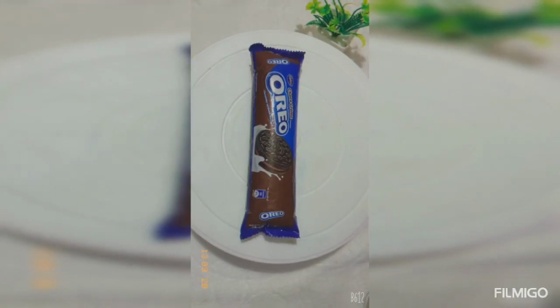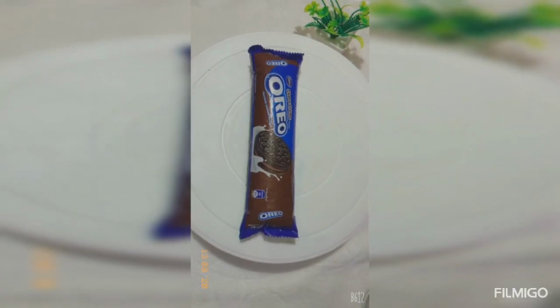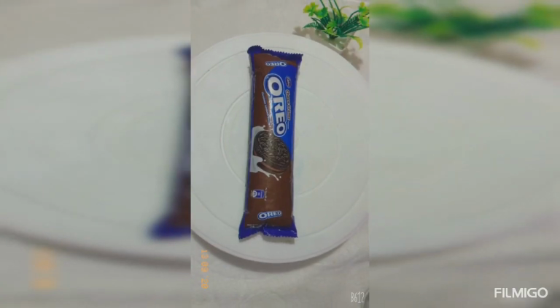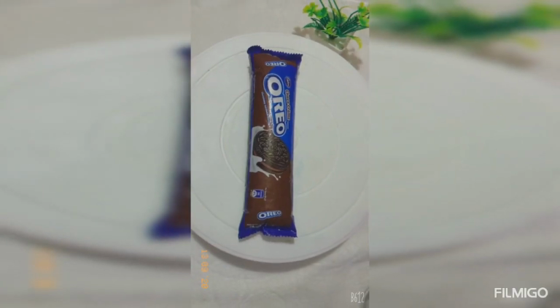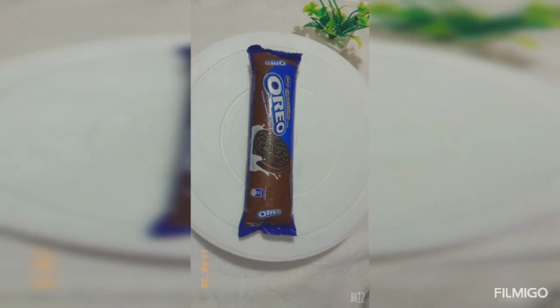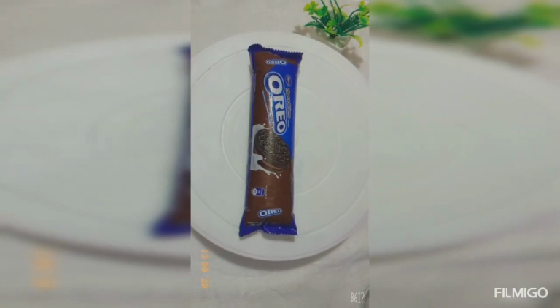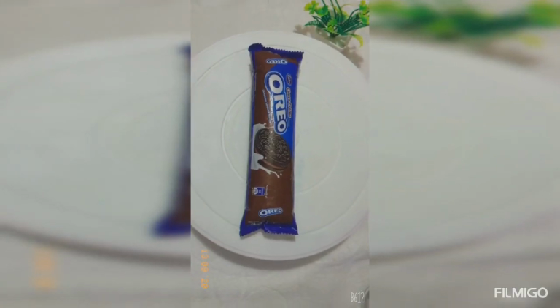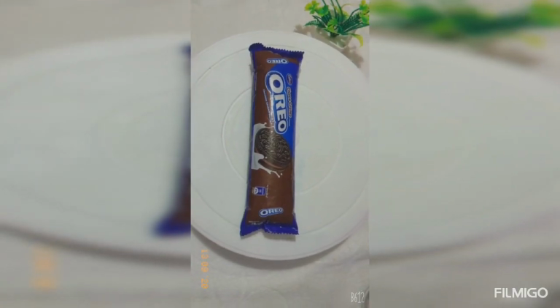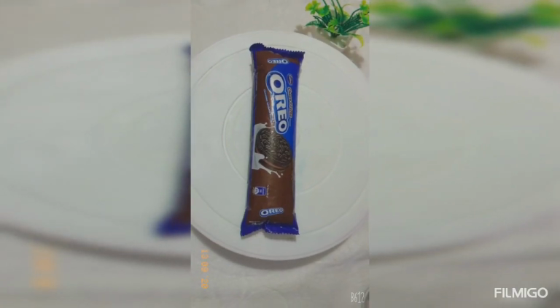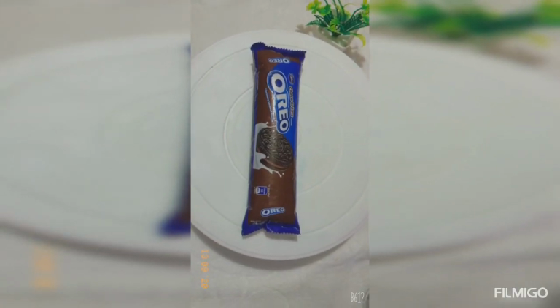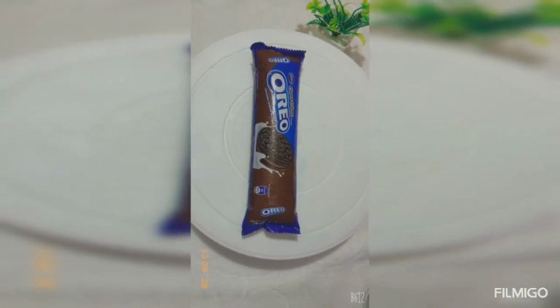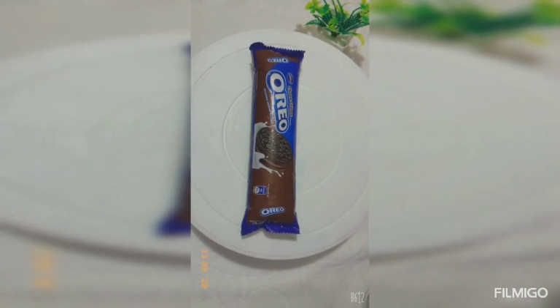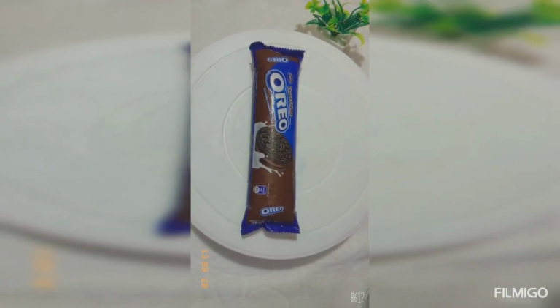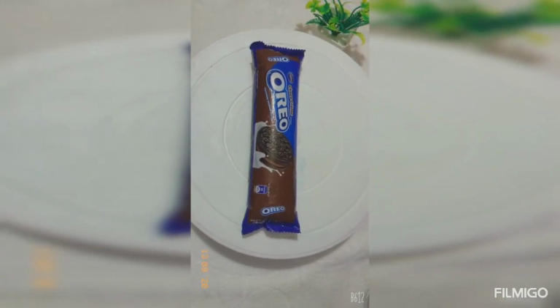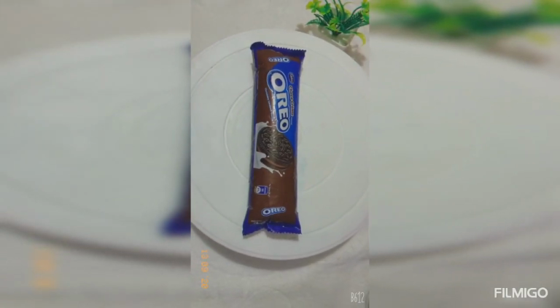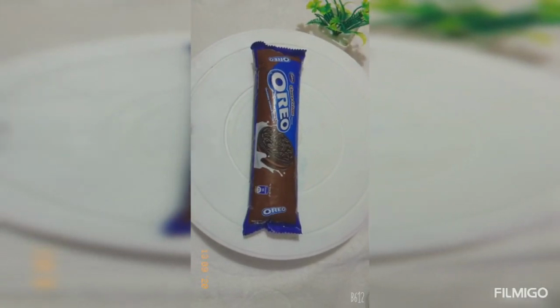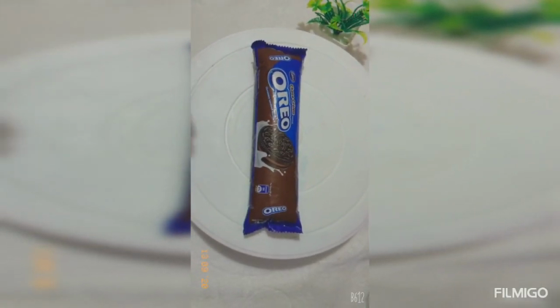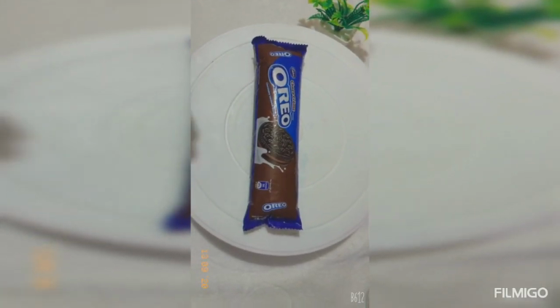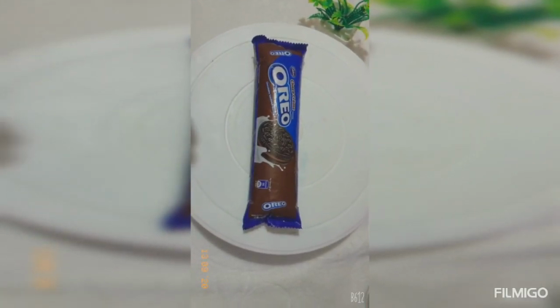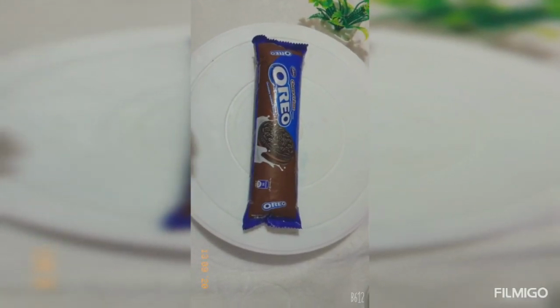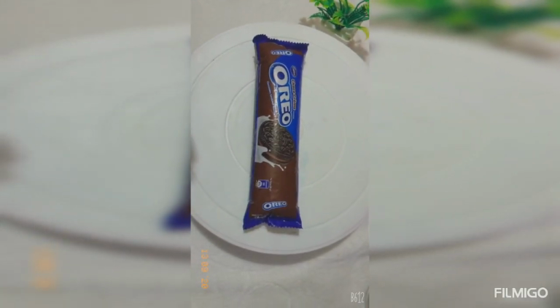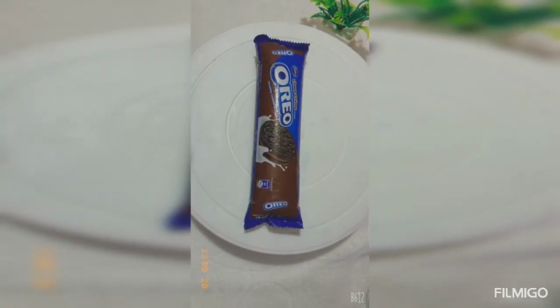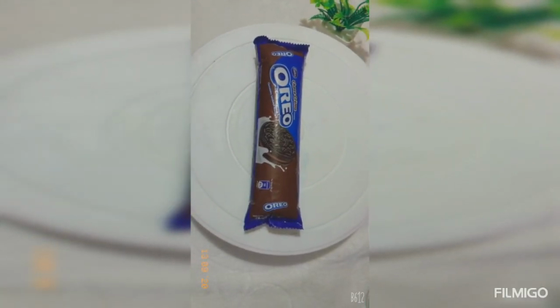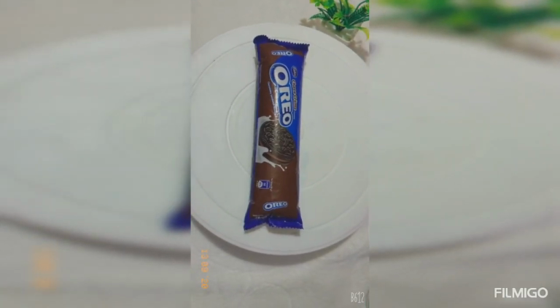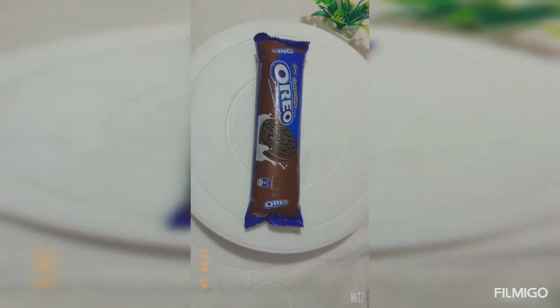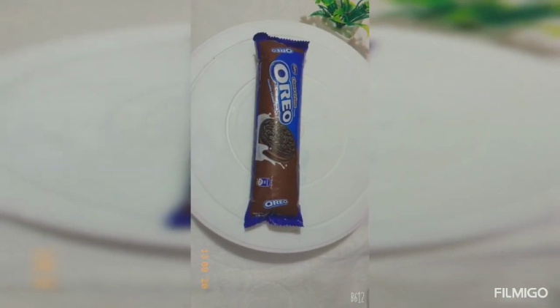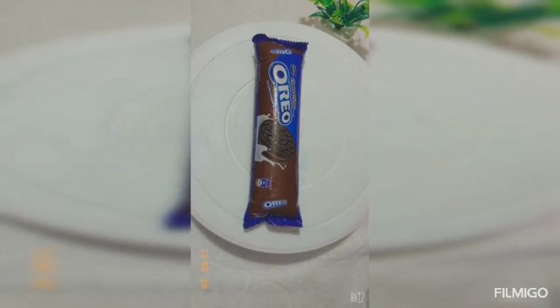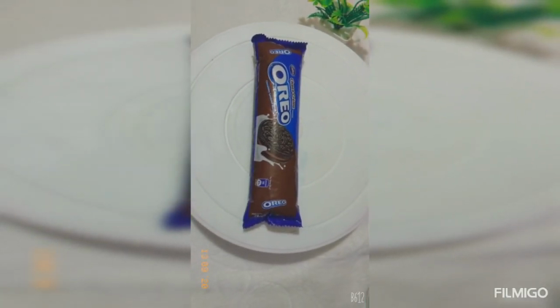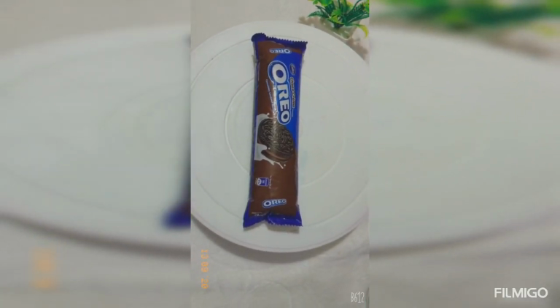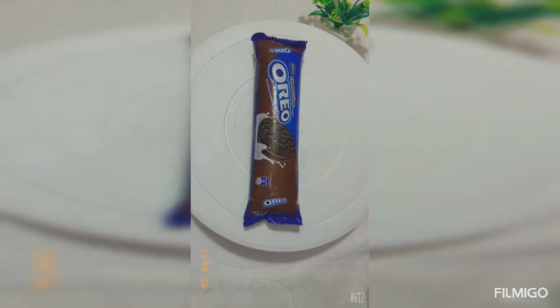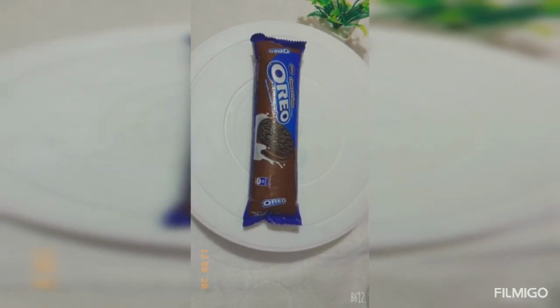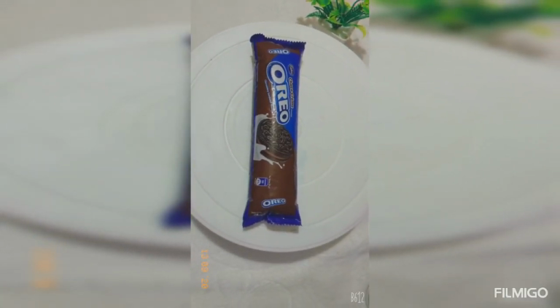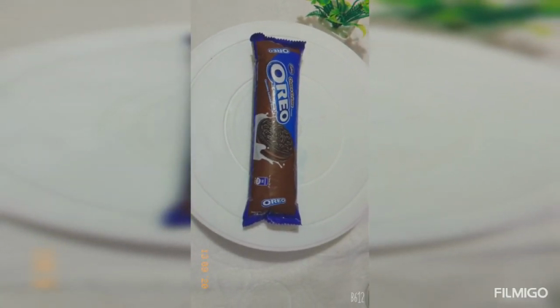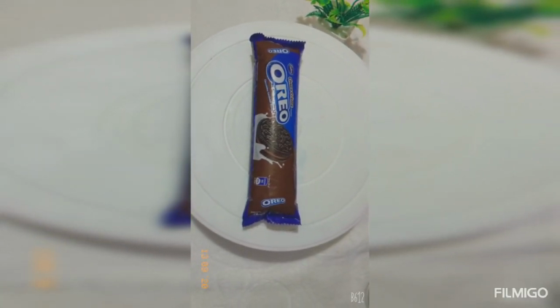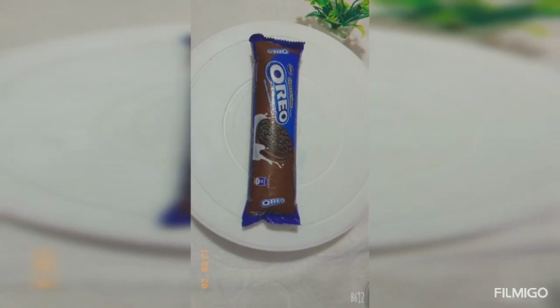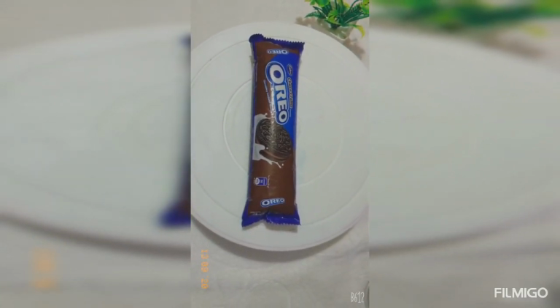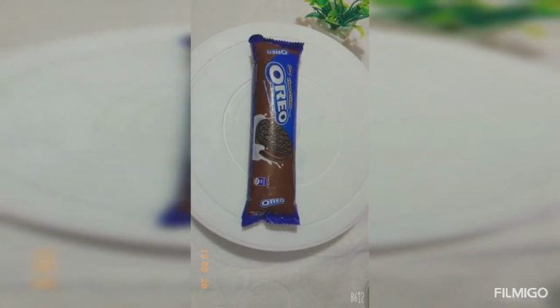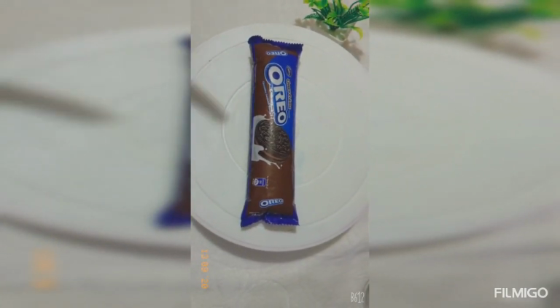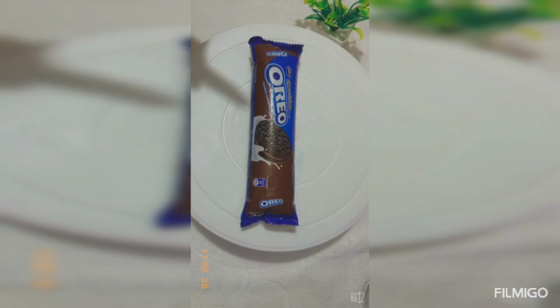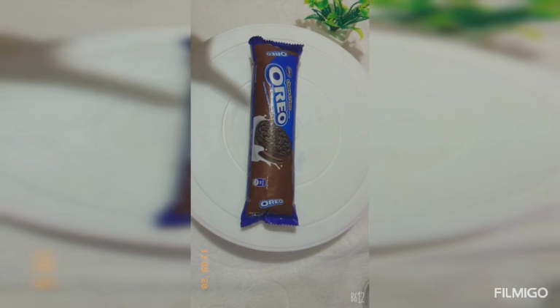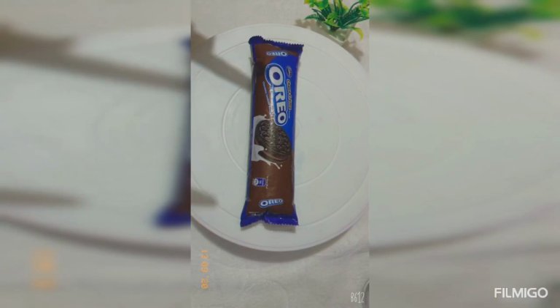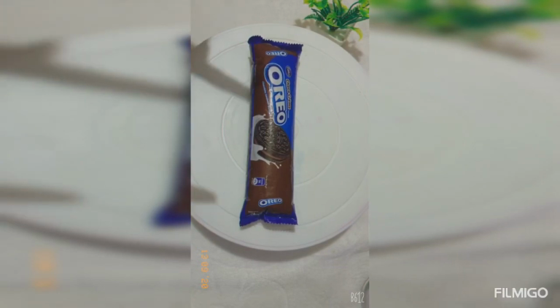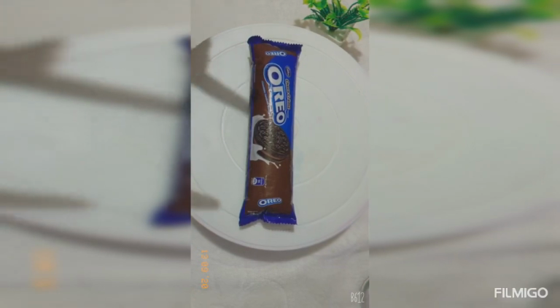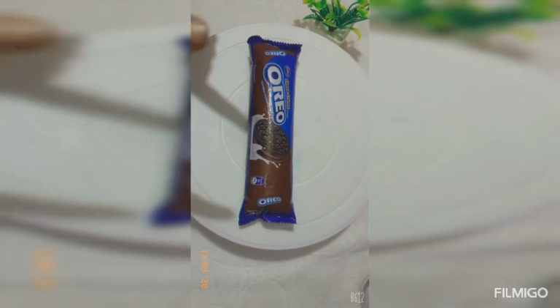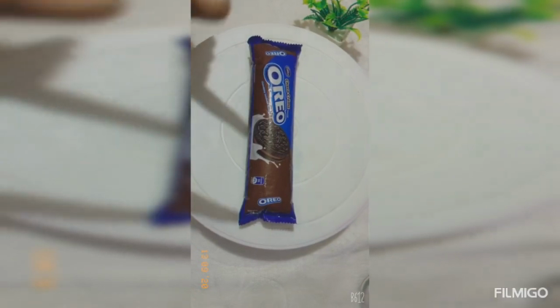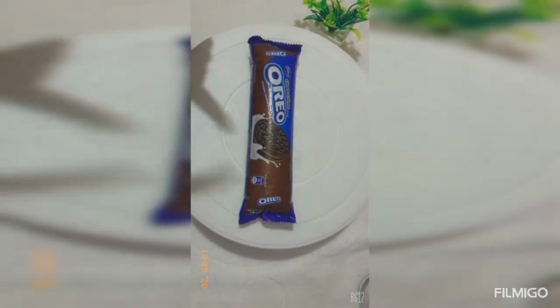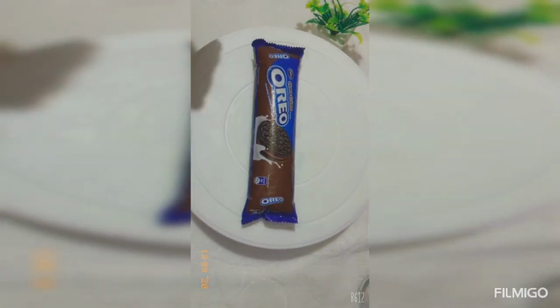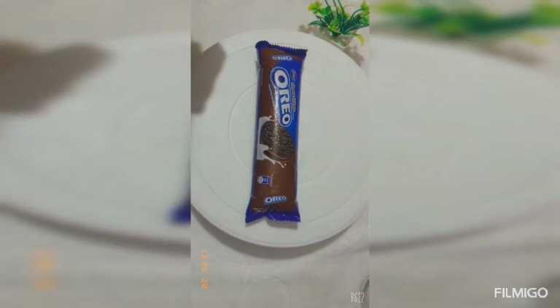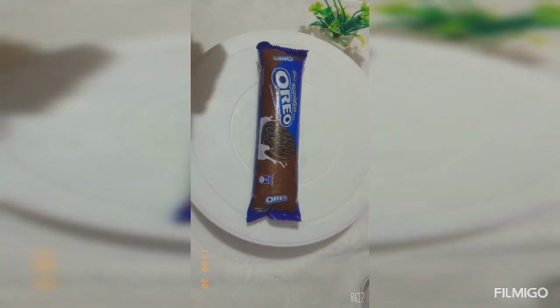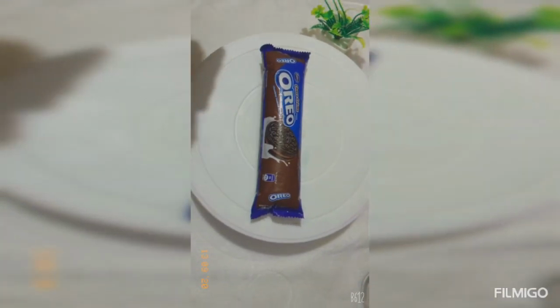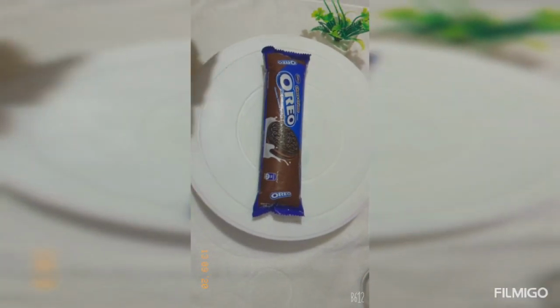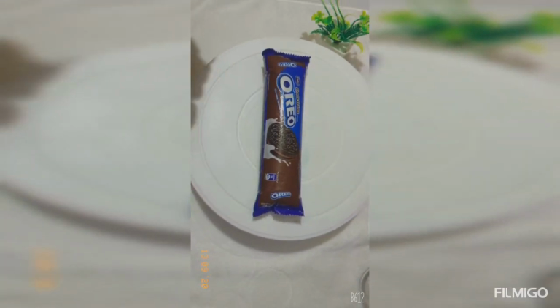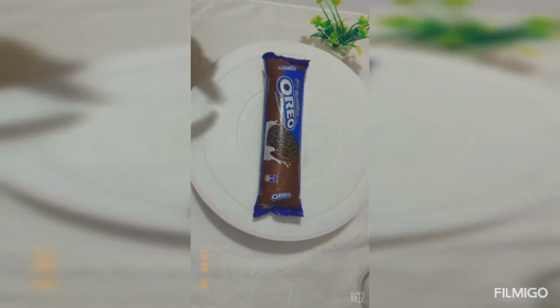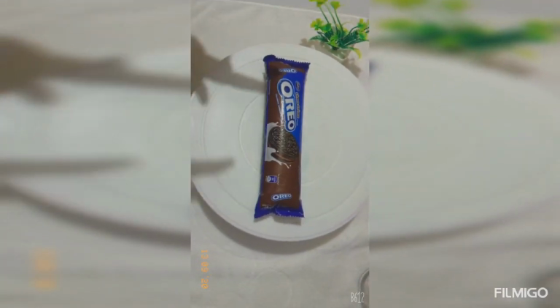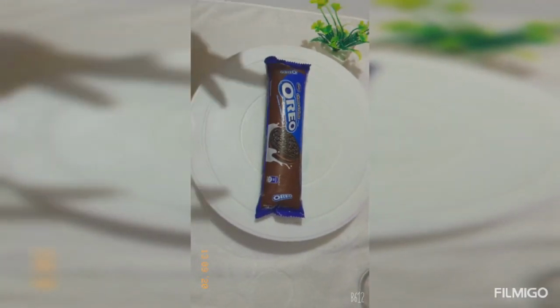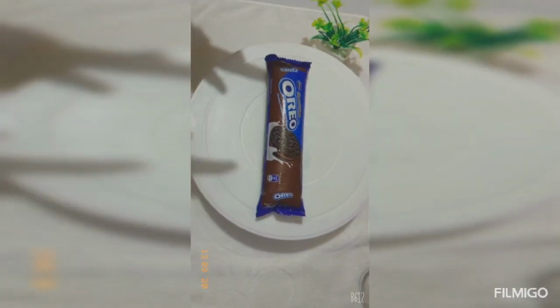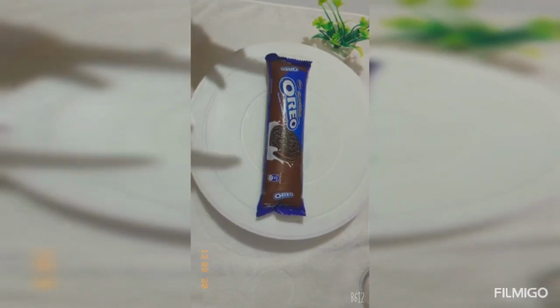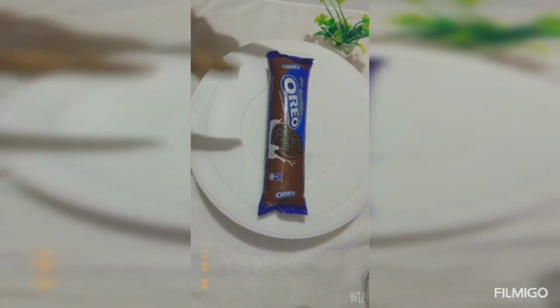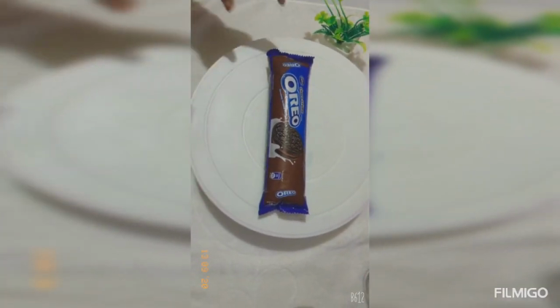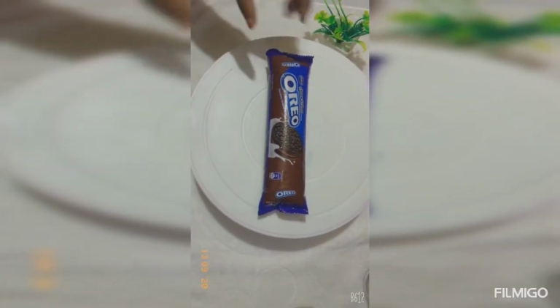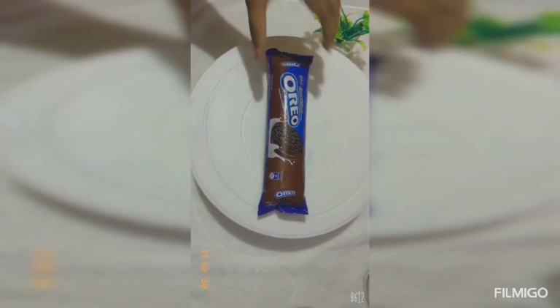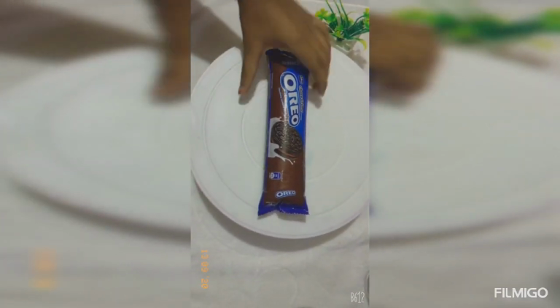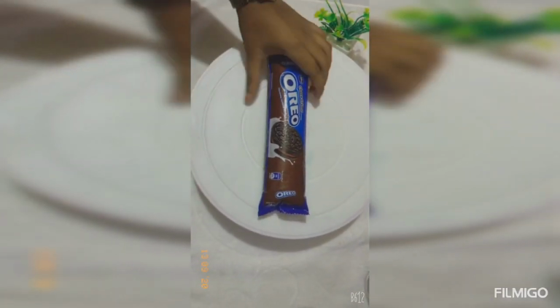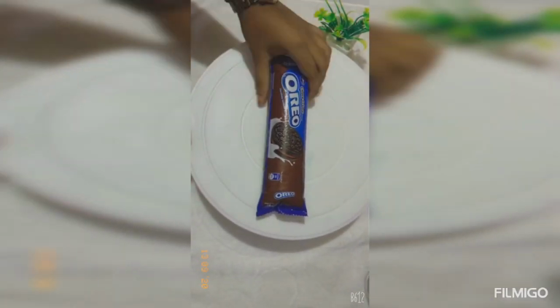Hello, welcome back to our channel. I am going to show you a simple recipe for Oreo Biscuit.